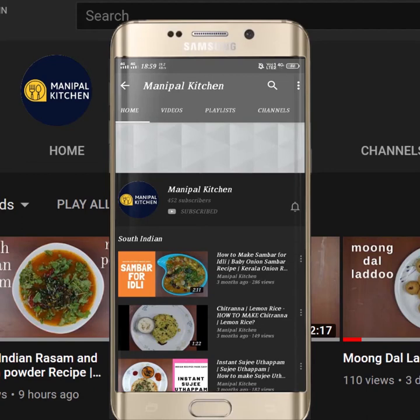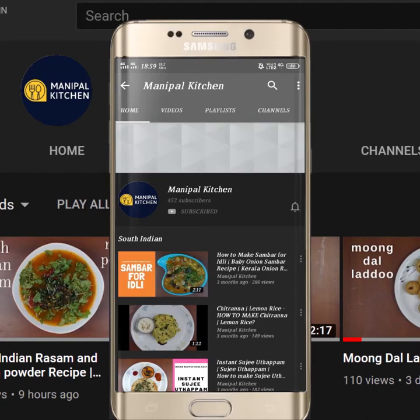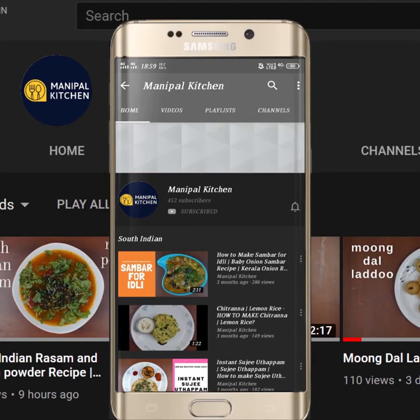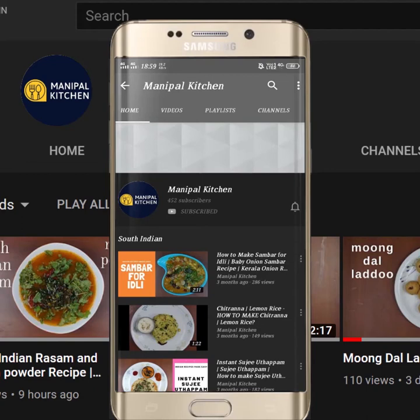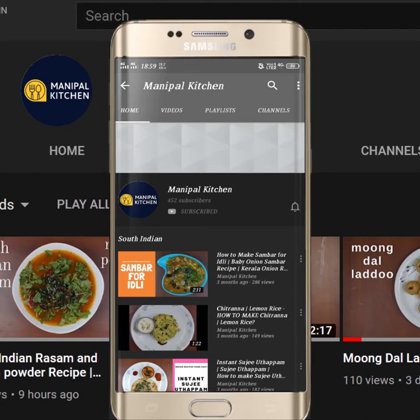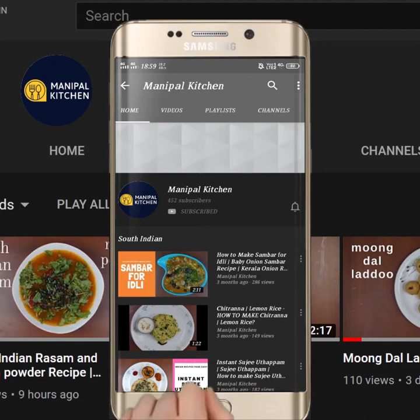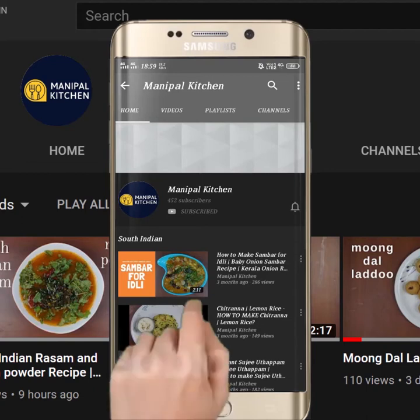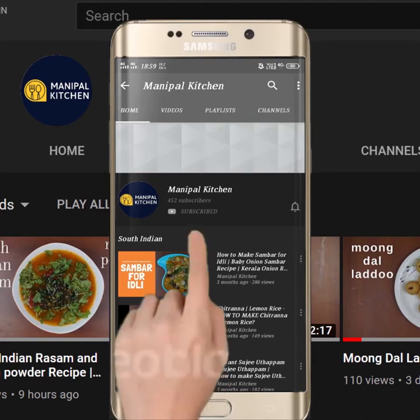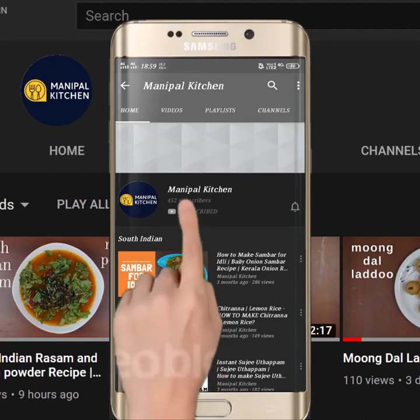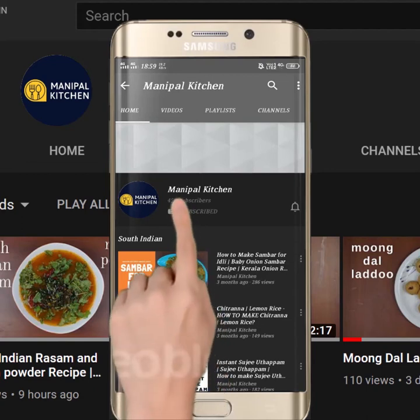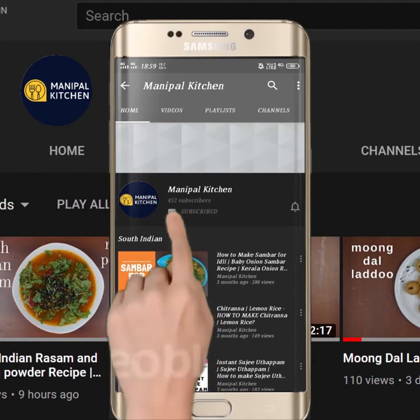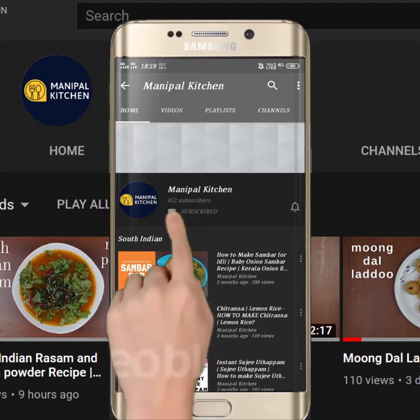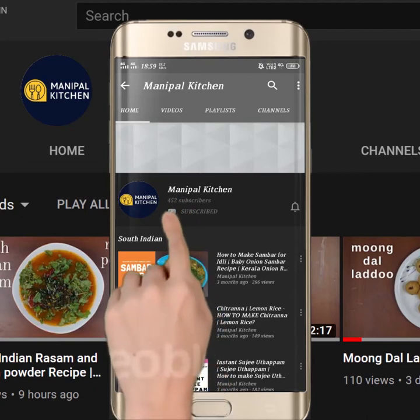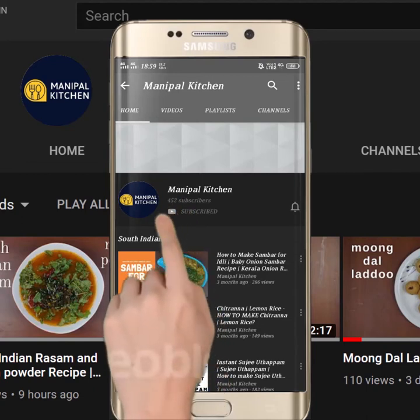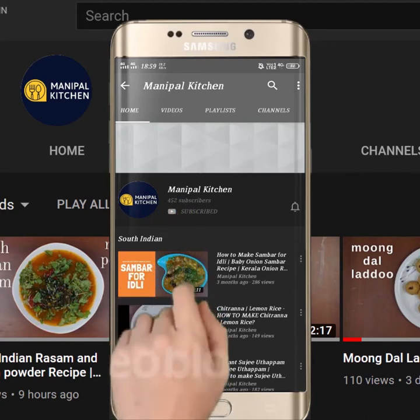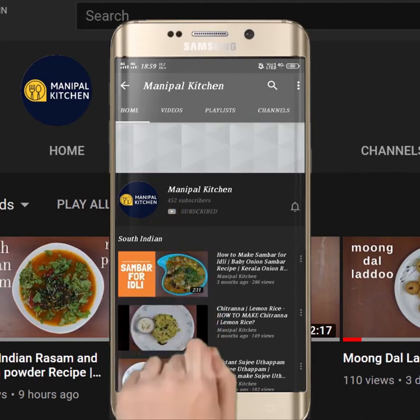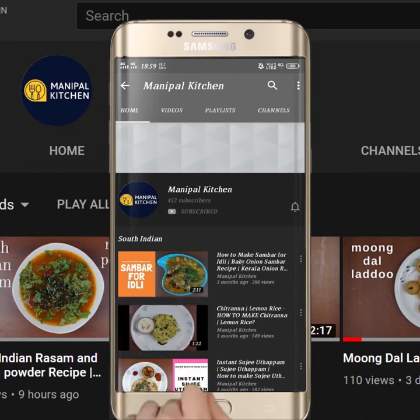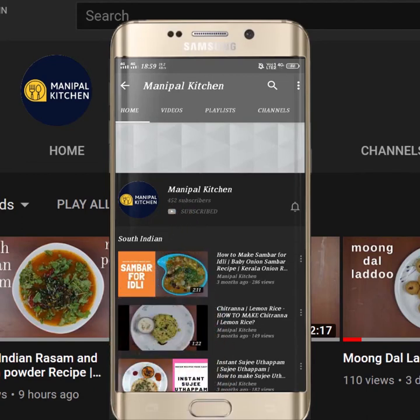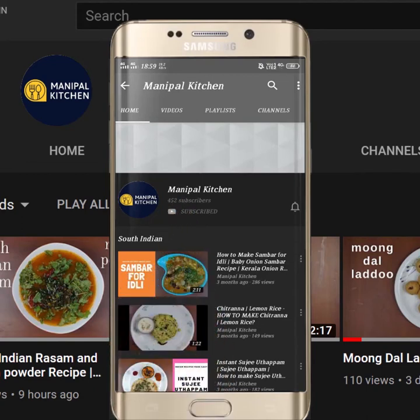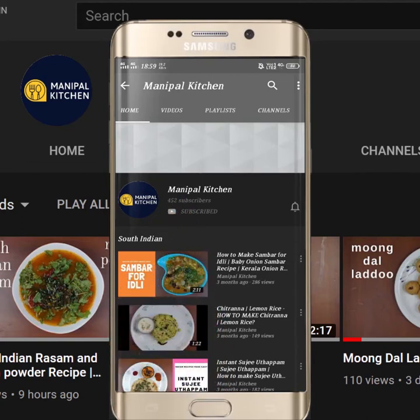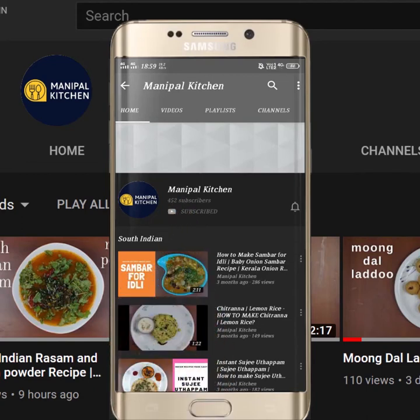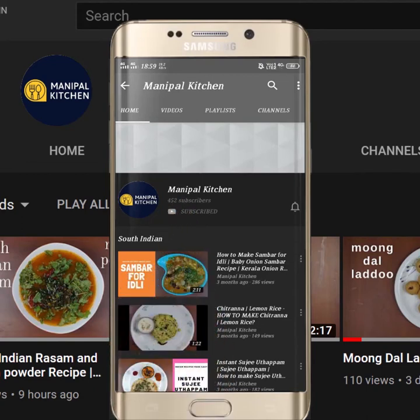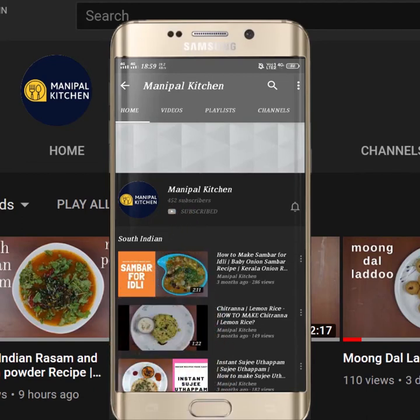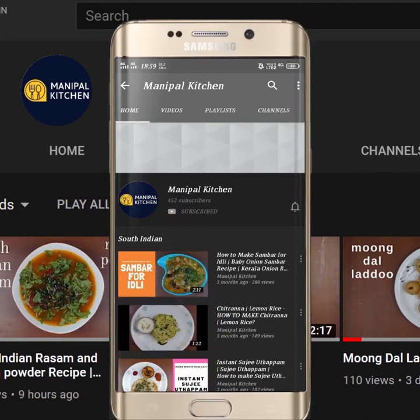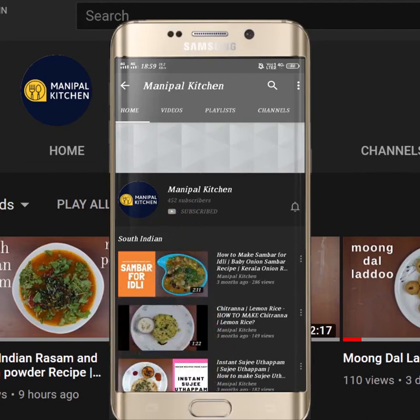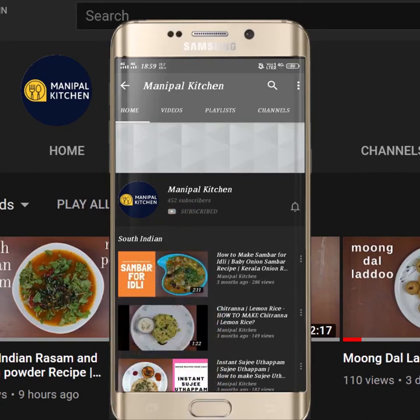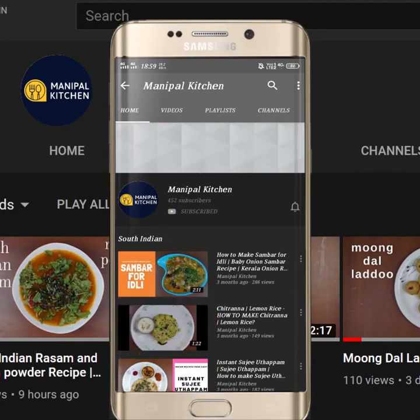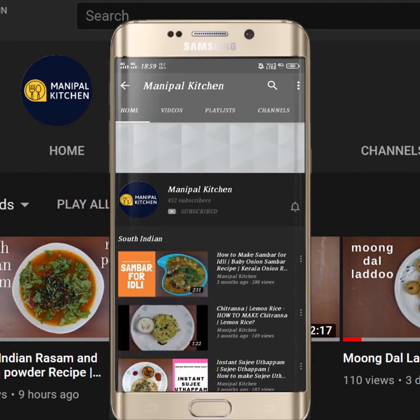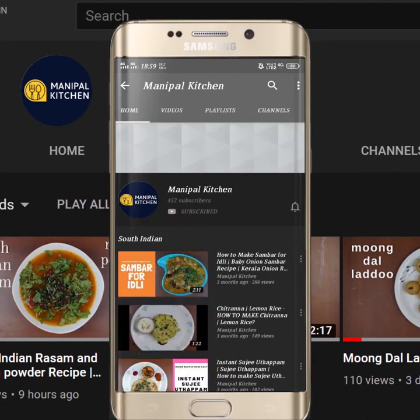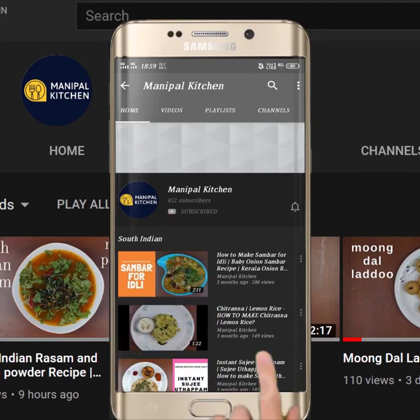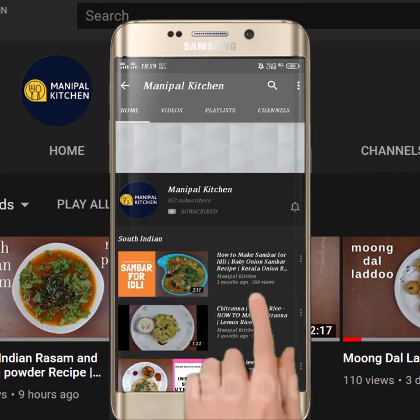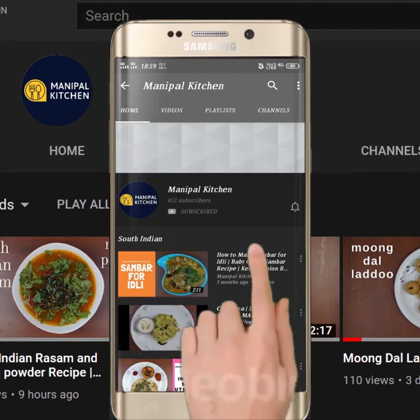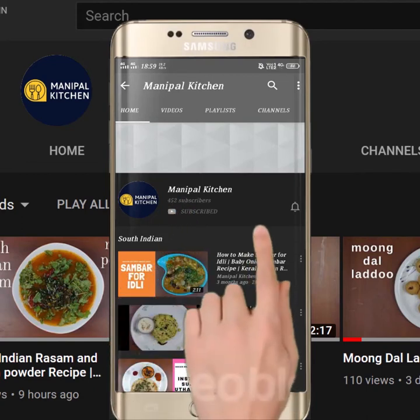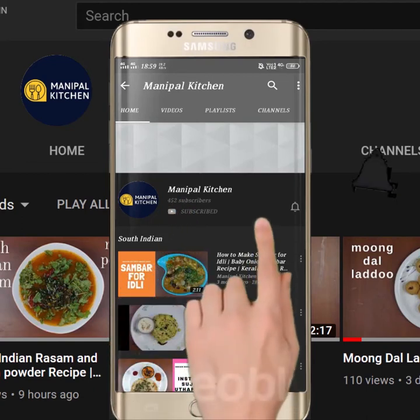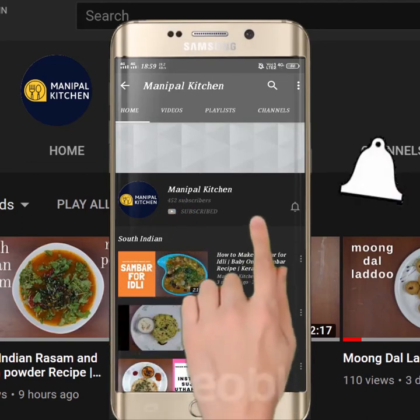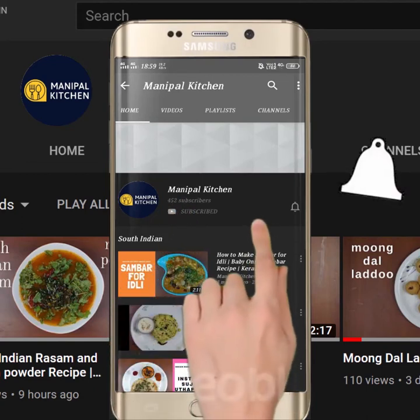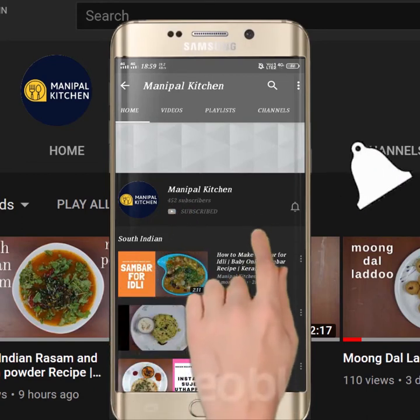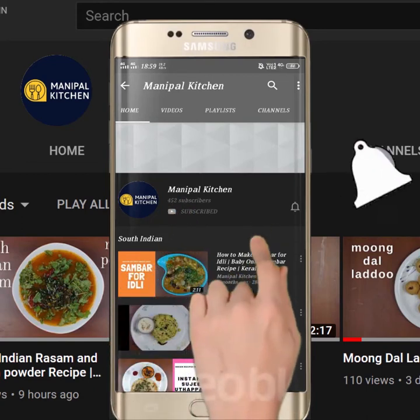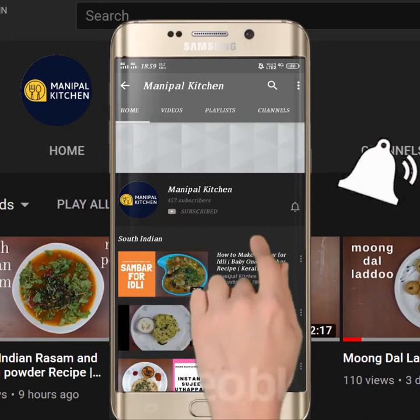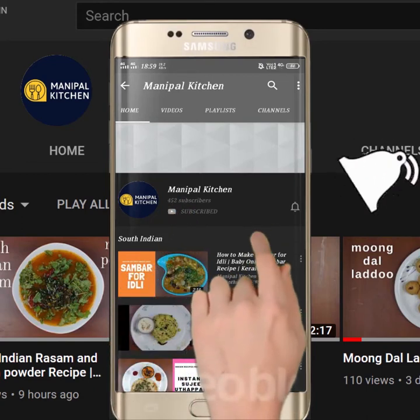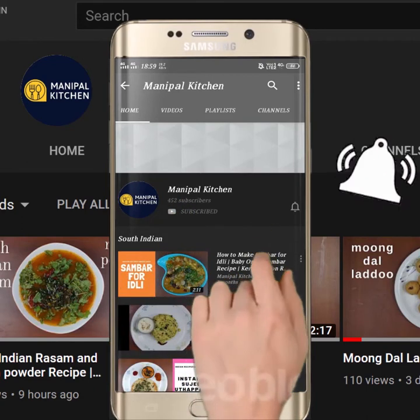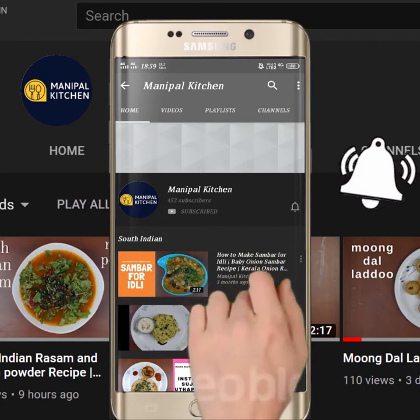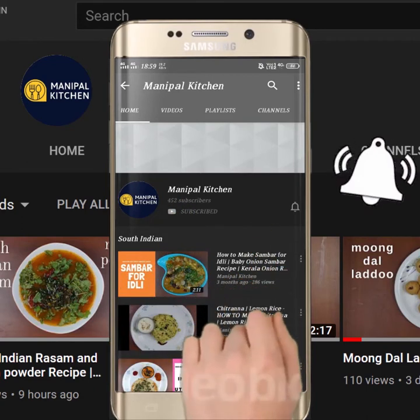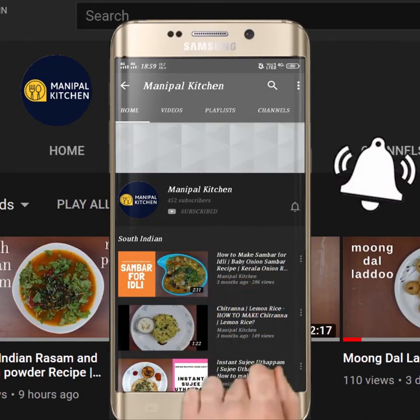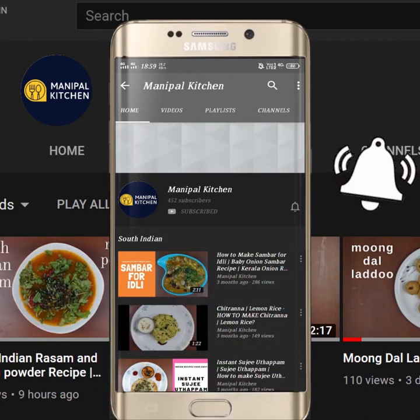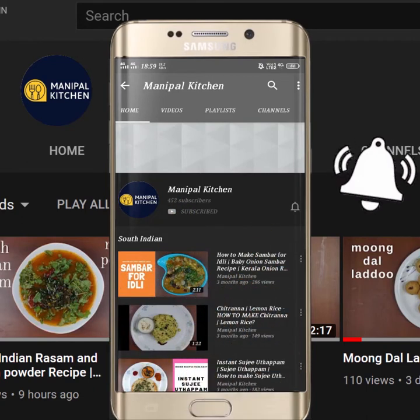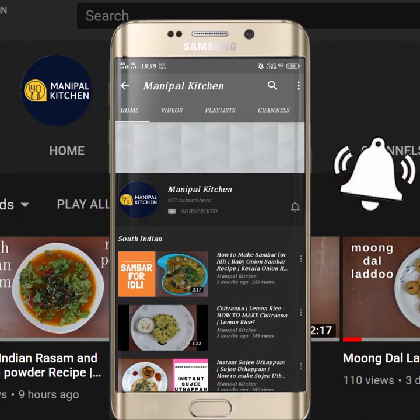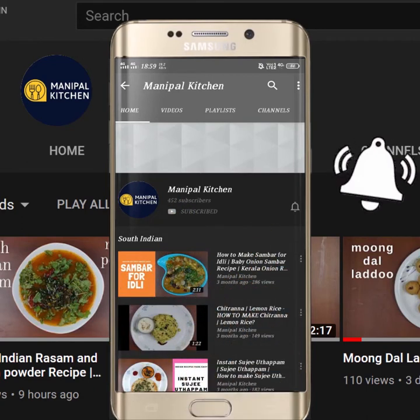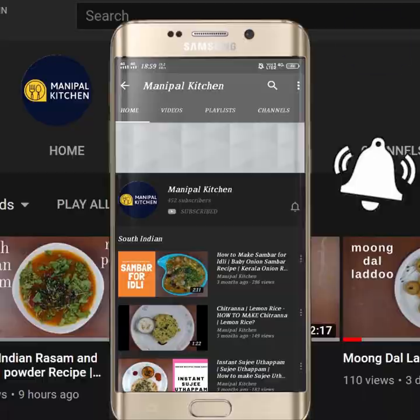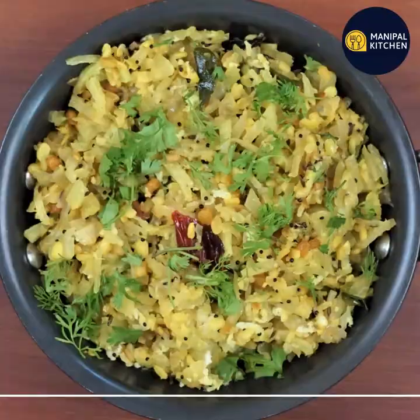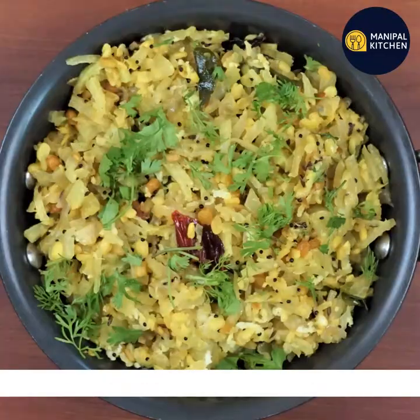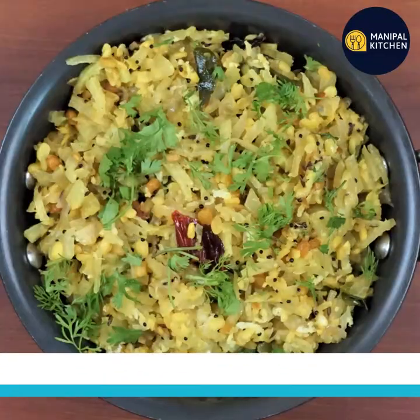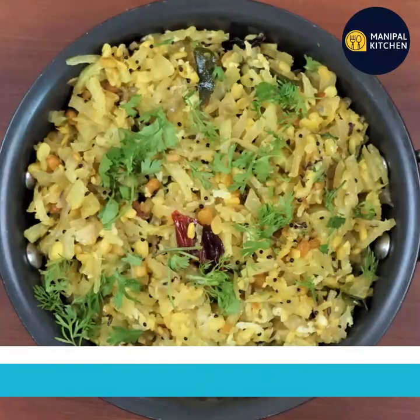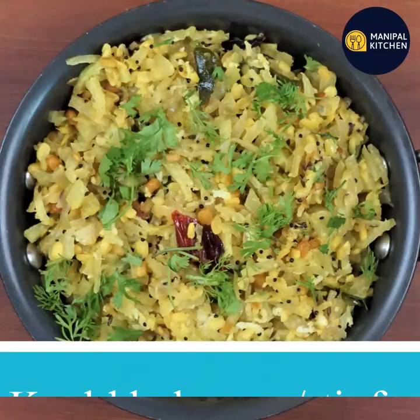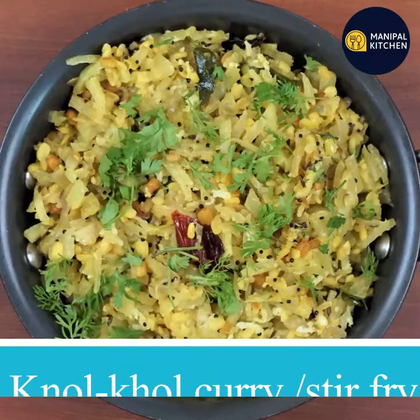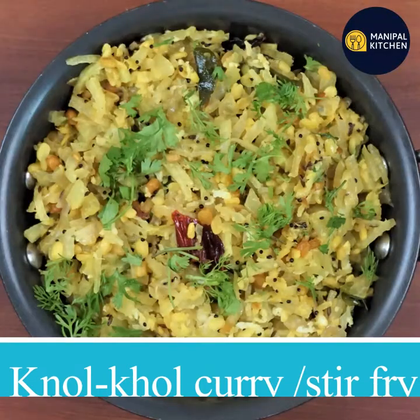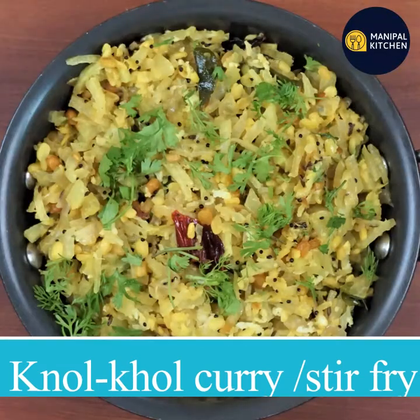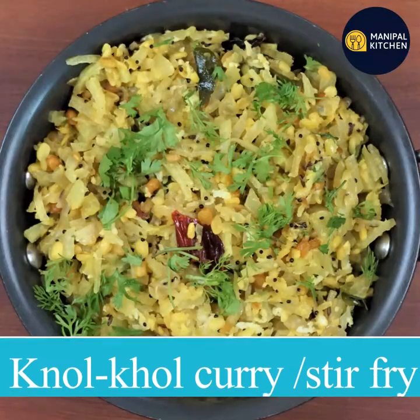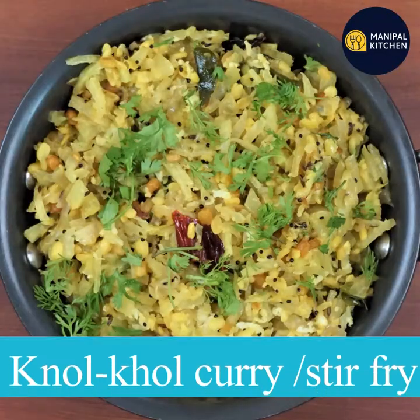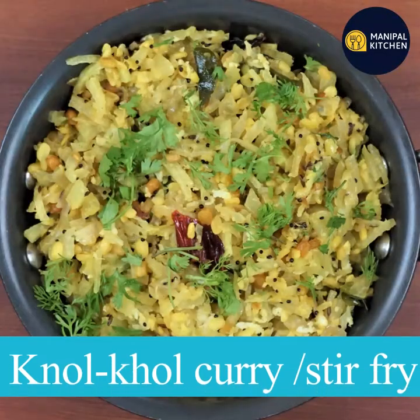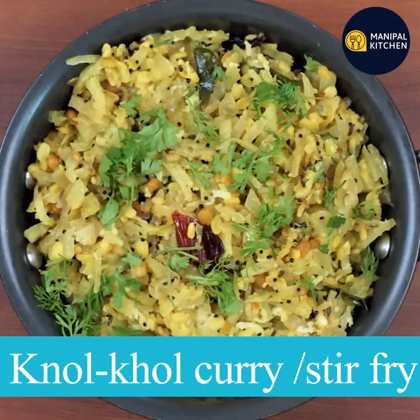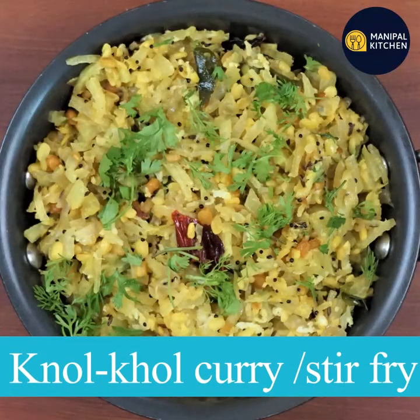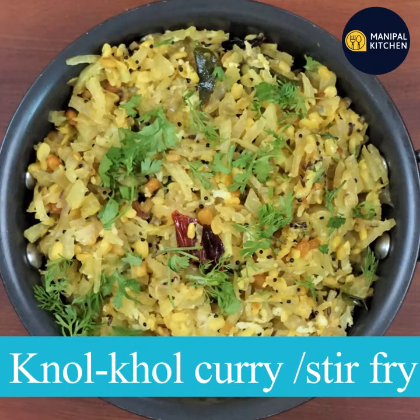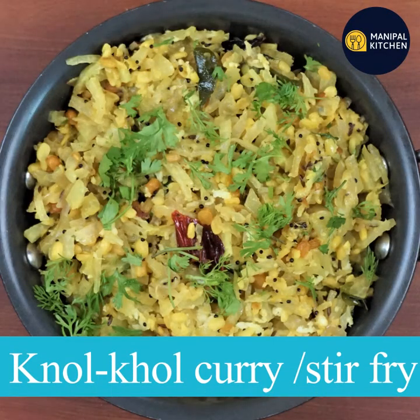Subscribe now and press the bell icon, never miss an update. Hi, hello friends, I welcome you from Manipal Kitchen.